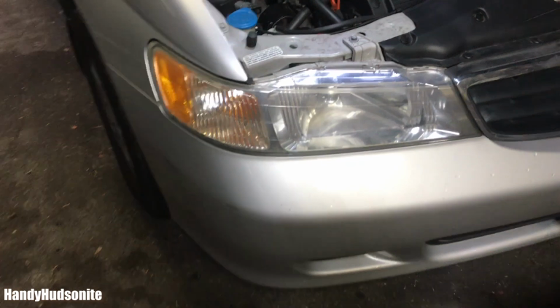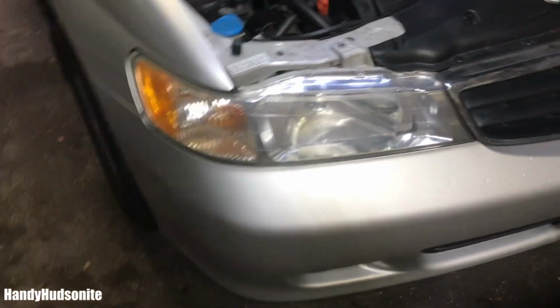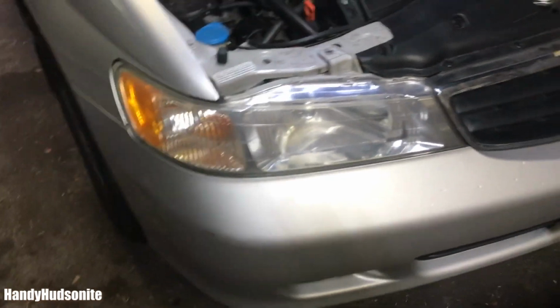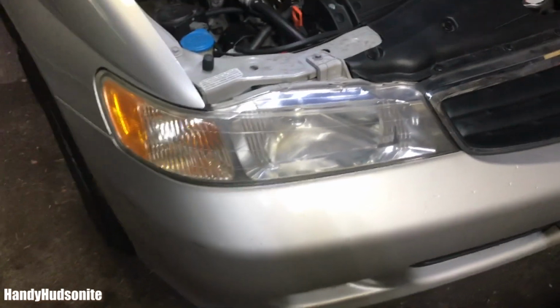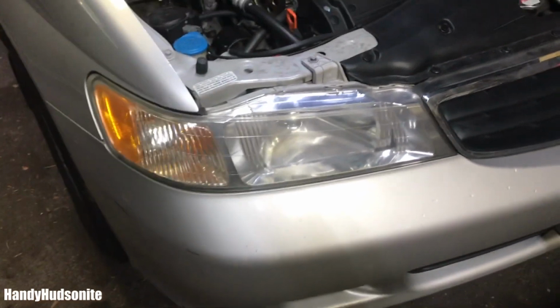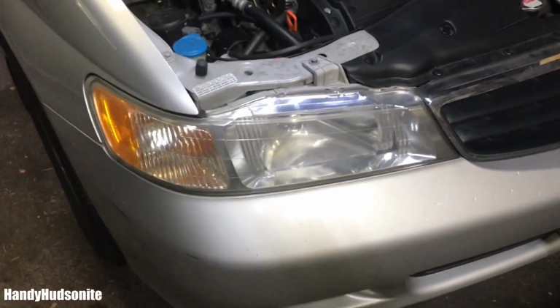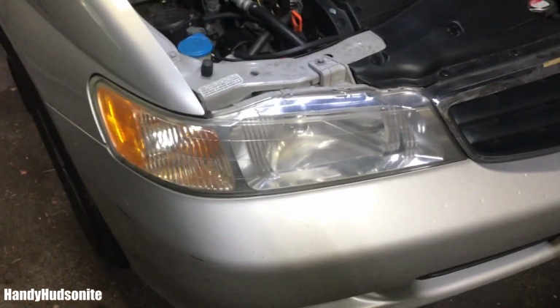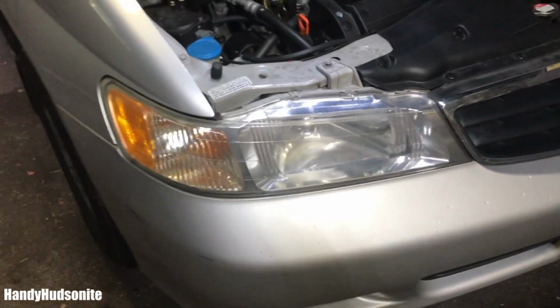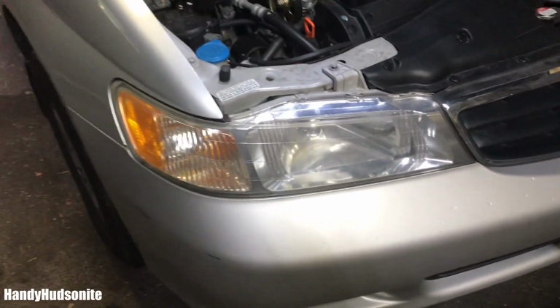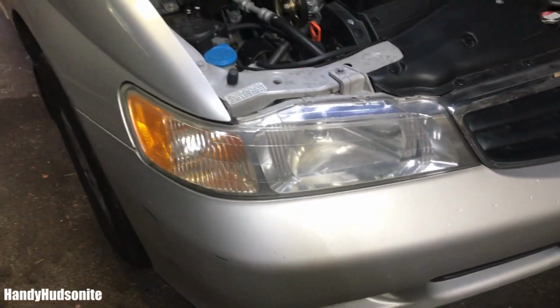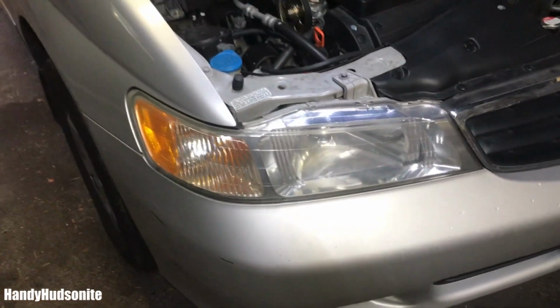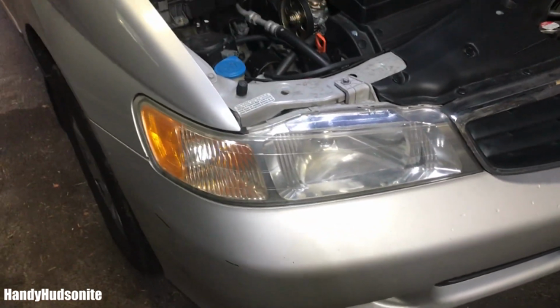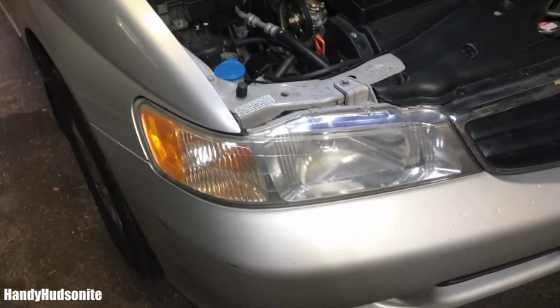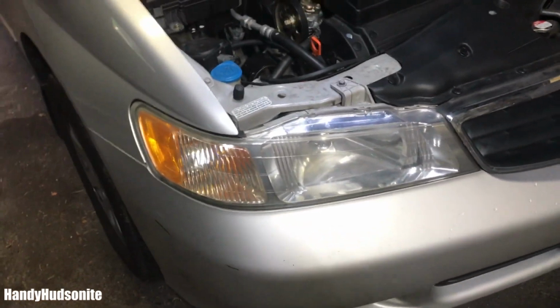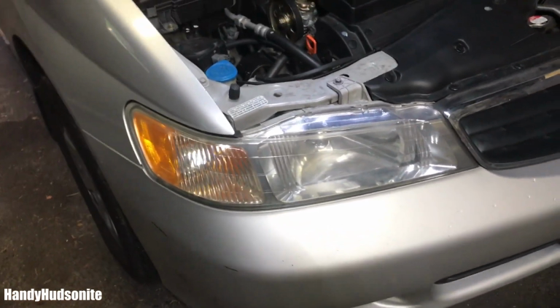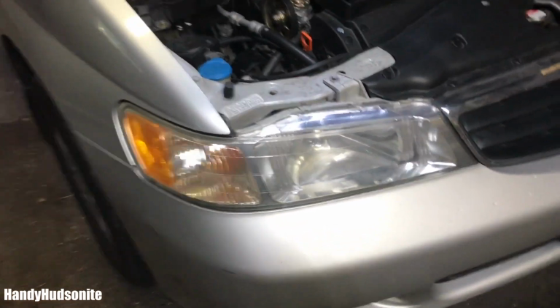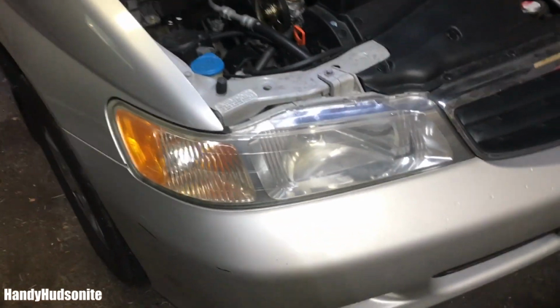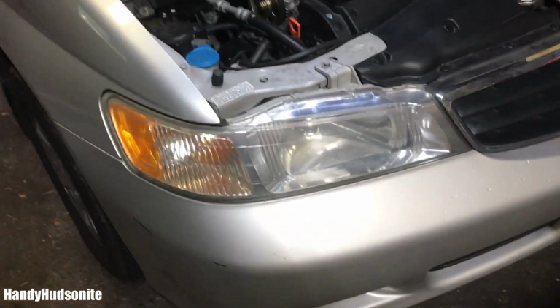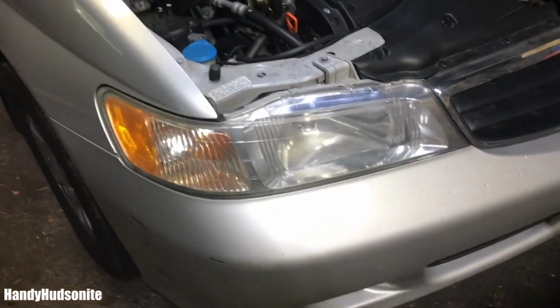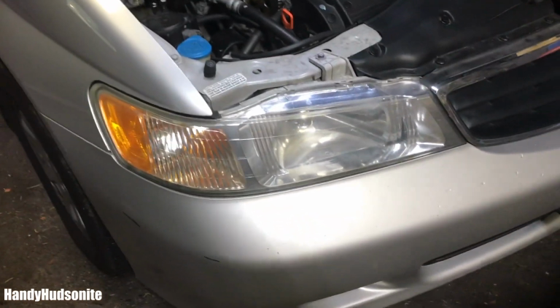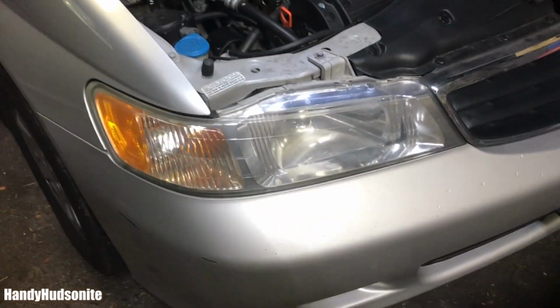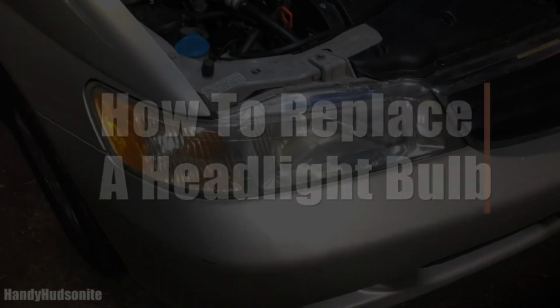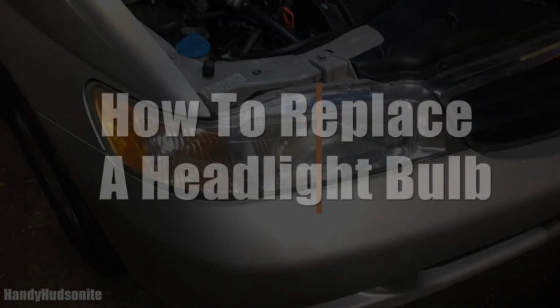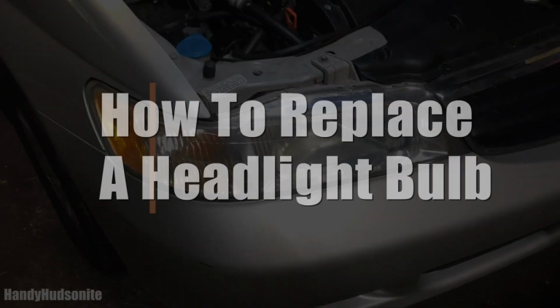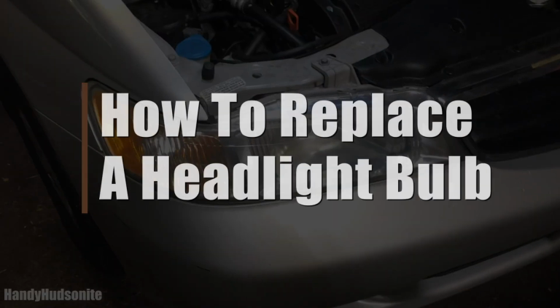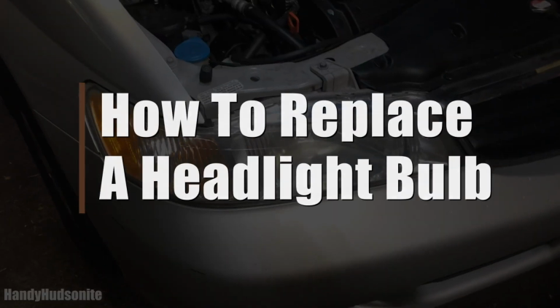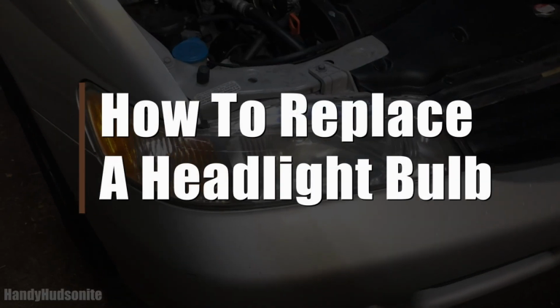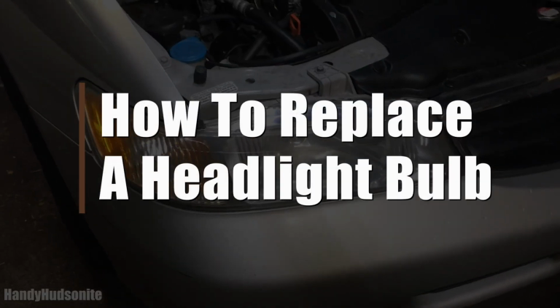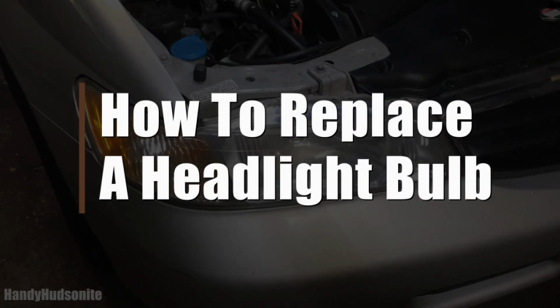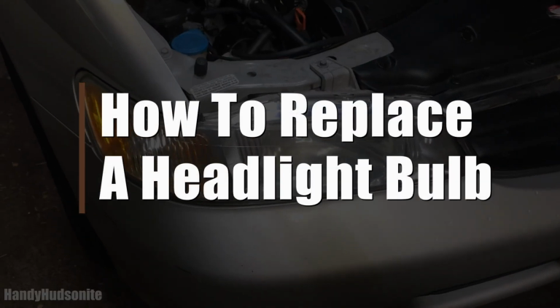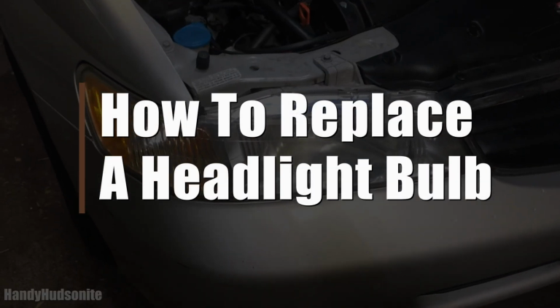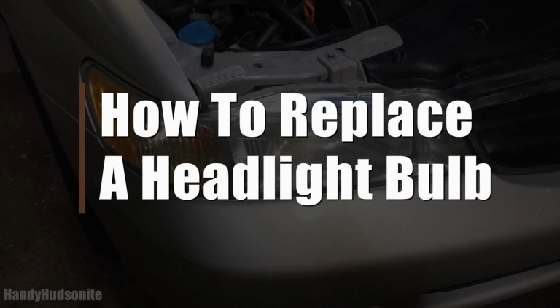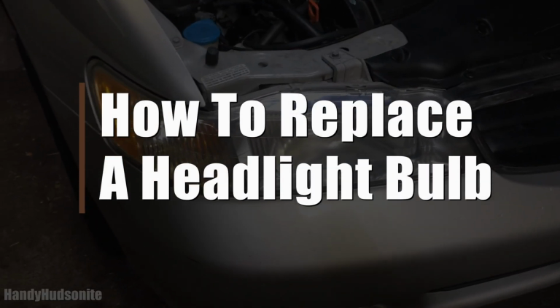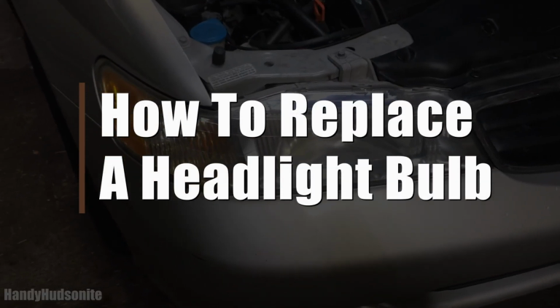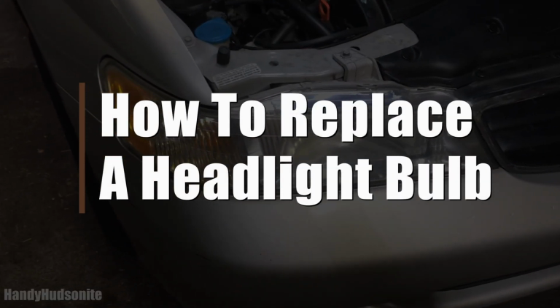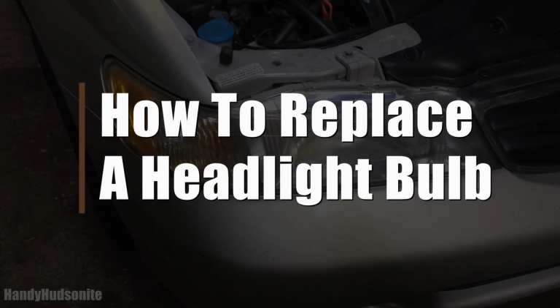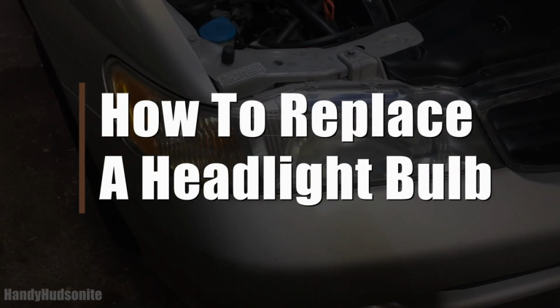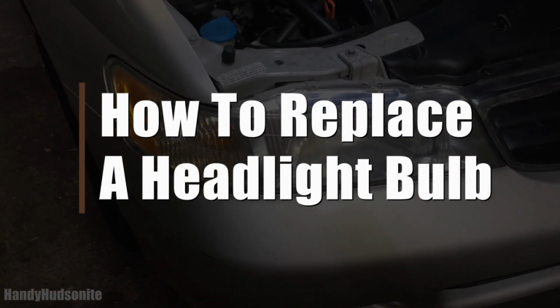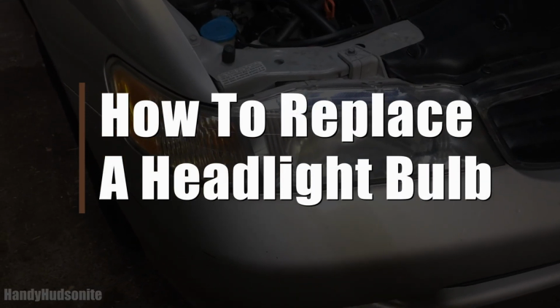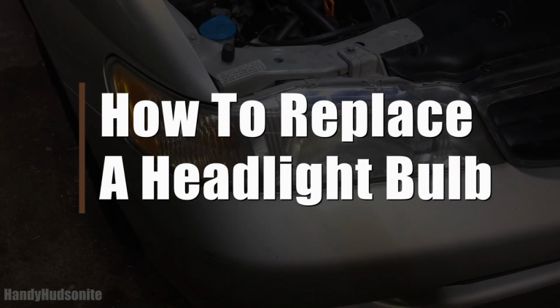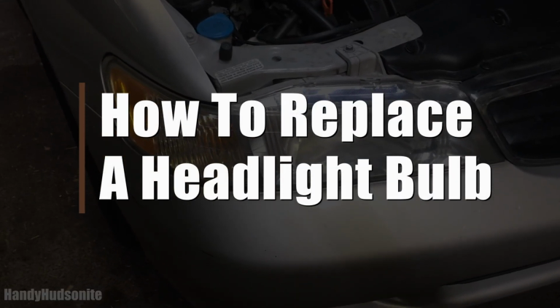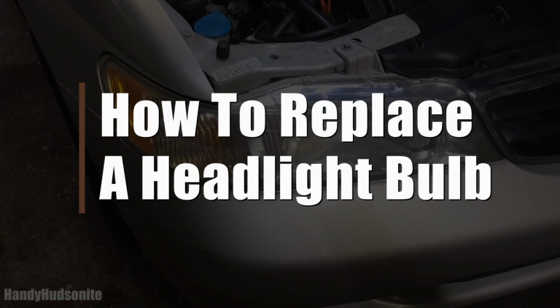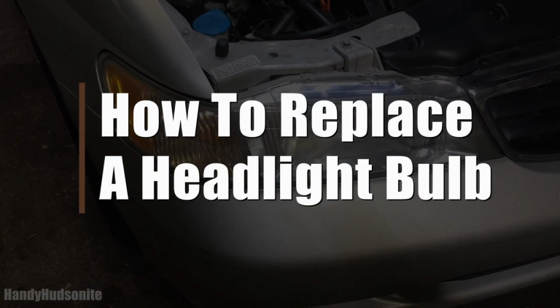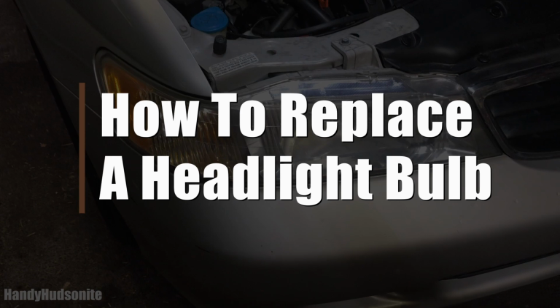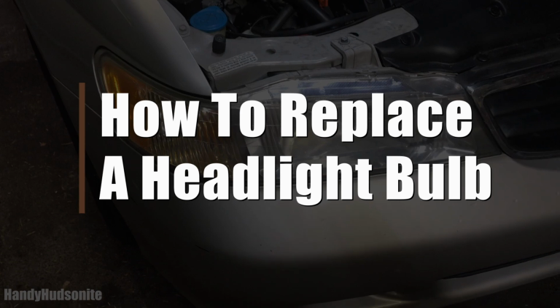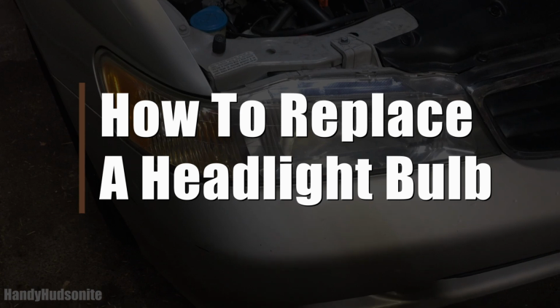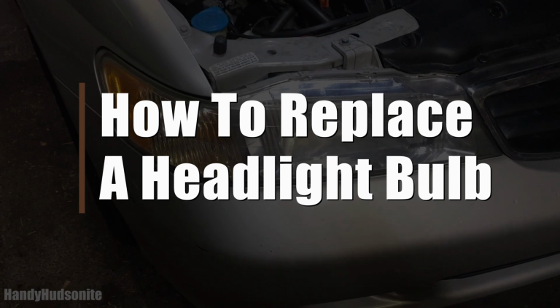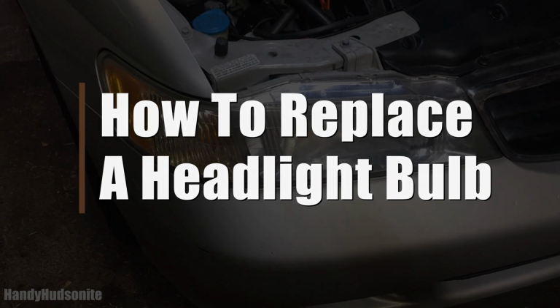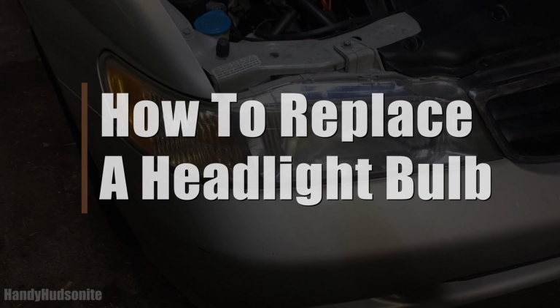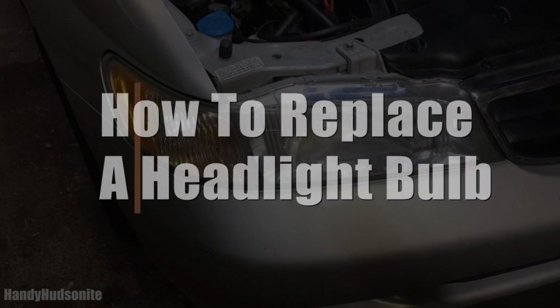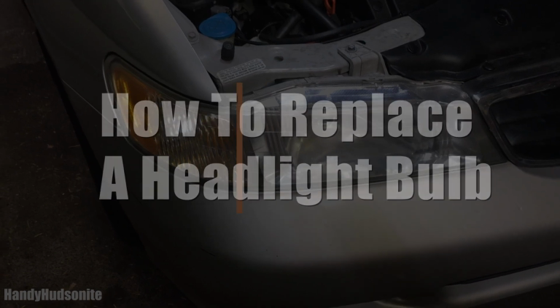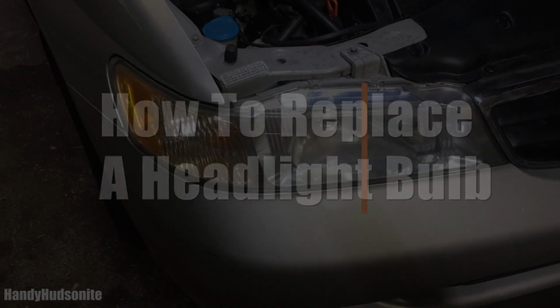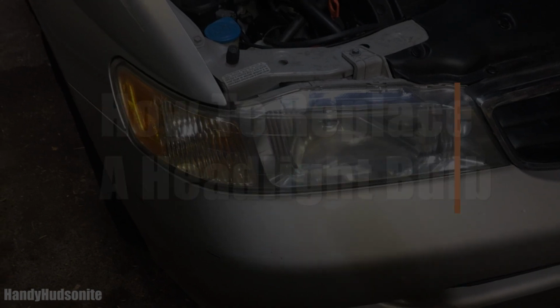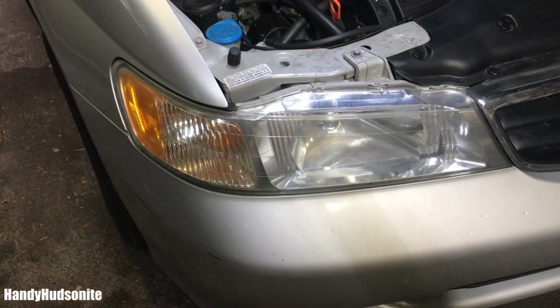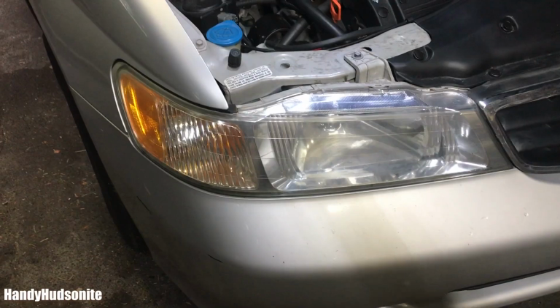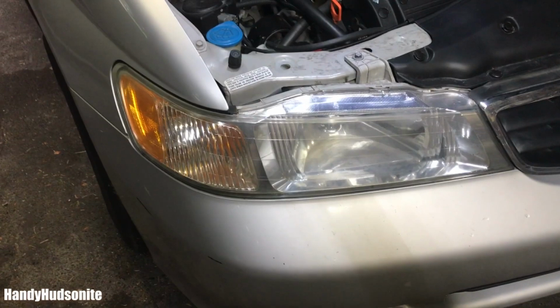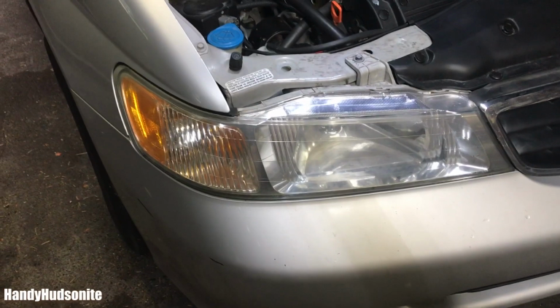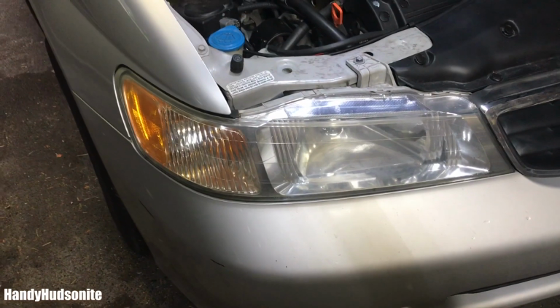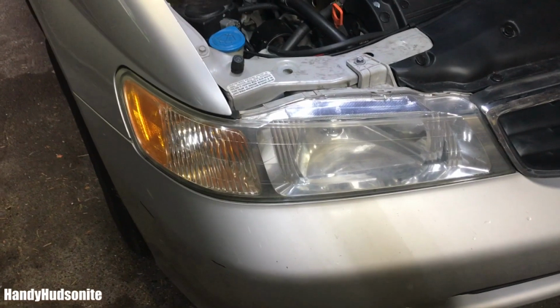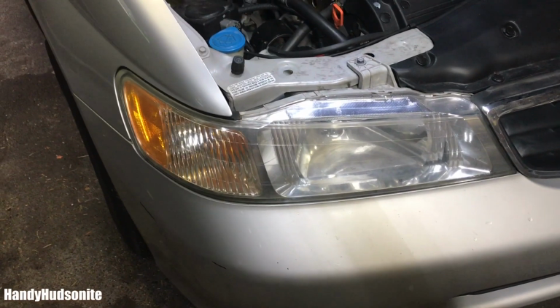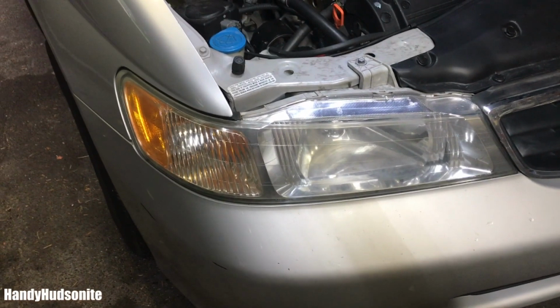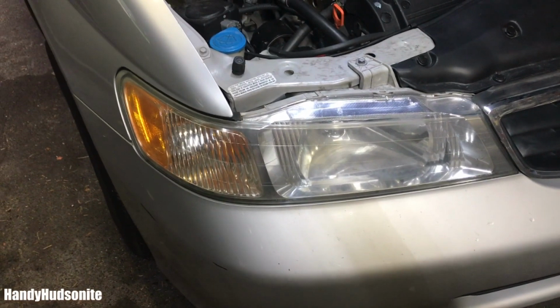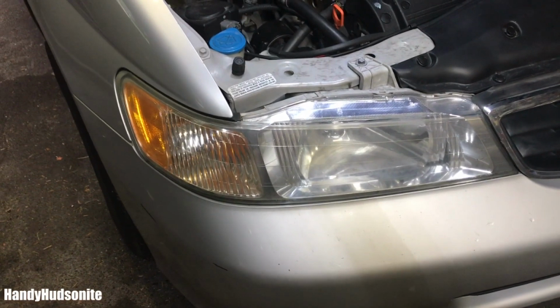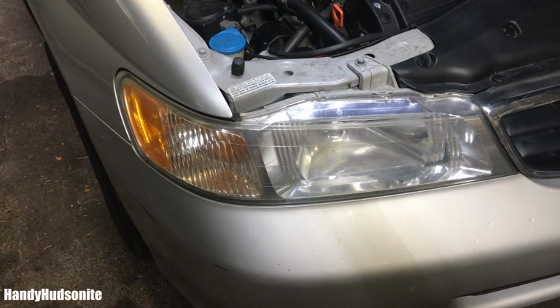Andy Hudsonite here. Today I'm going to show you how to replace a headlight bulb on a Honda Odyssey.